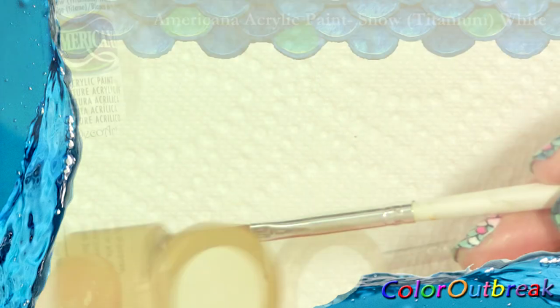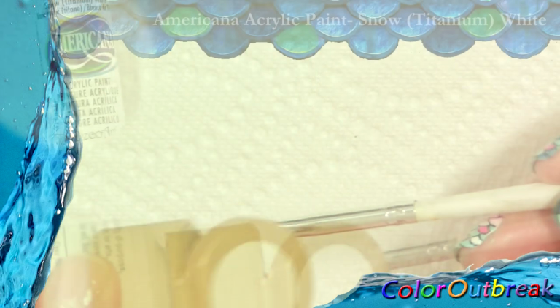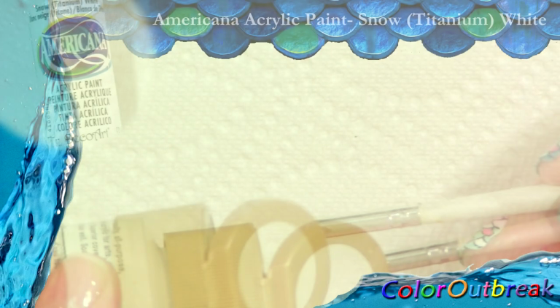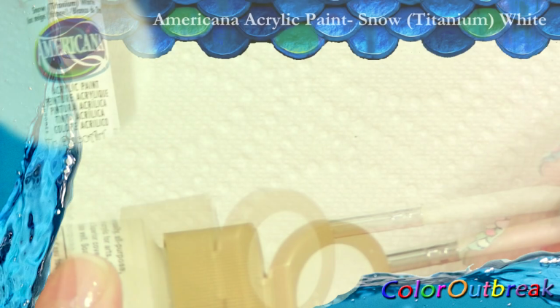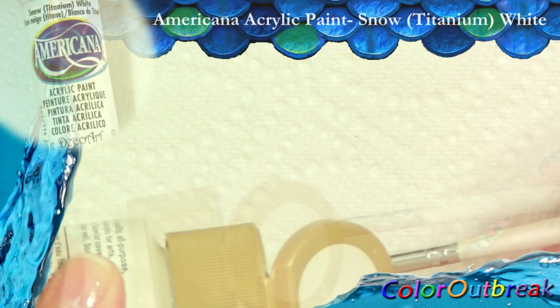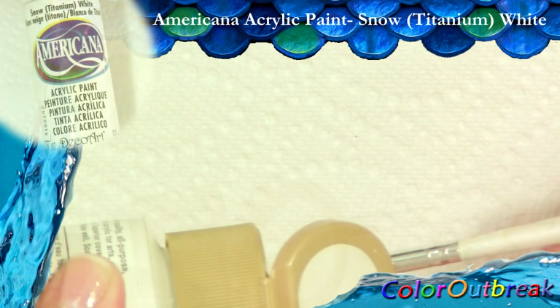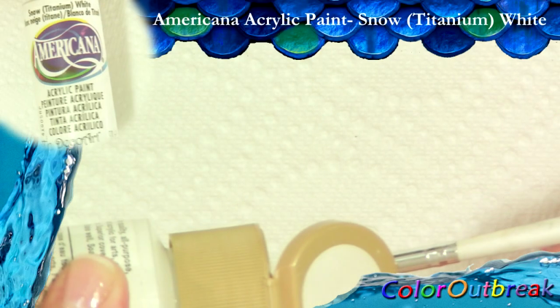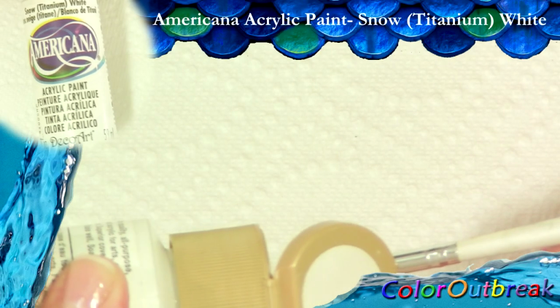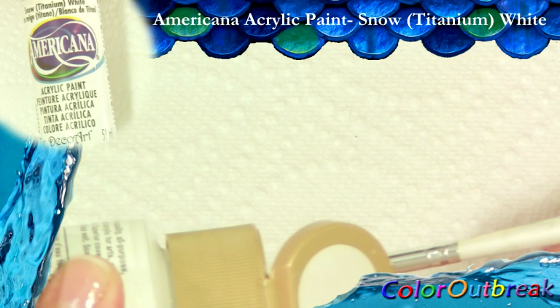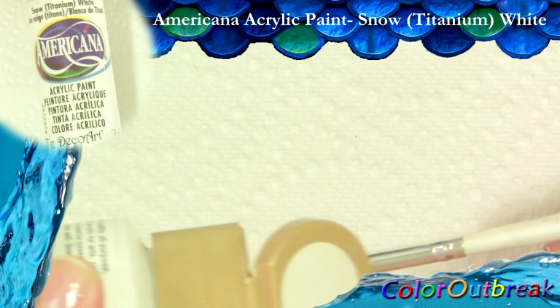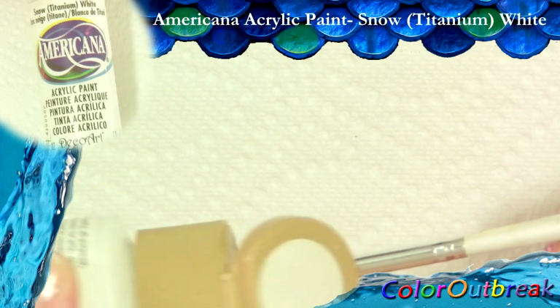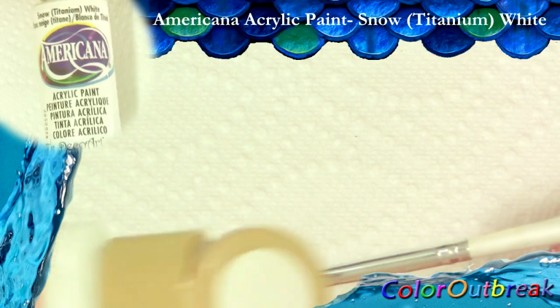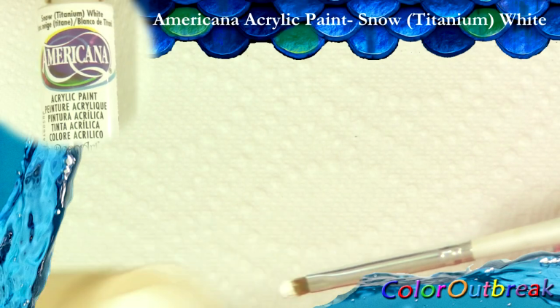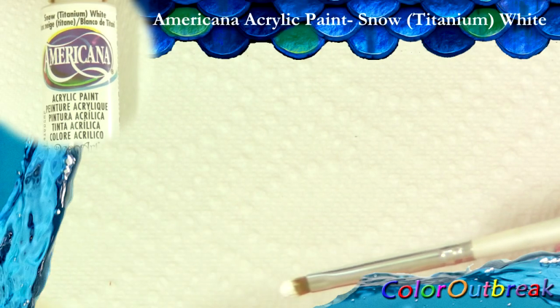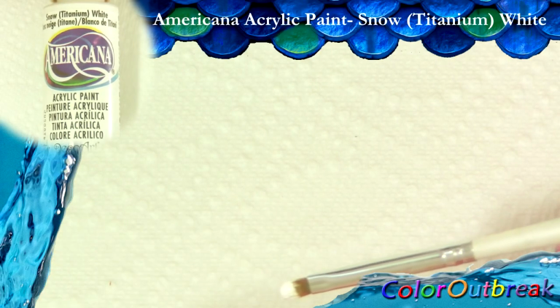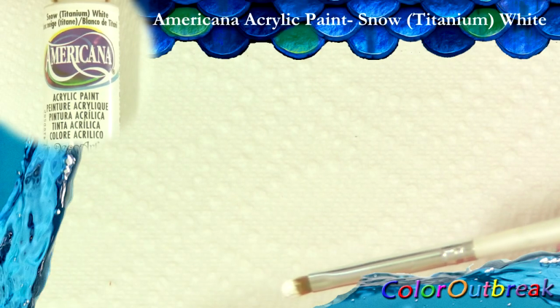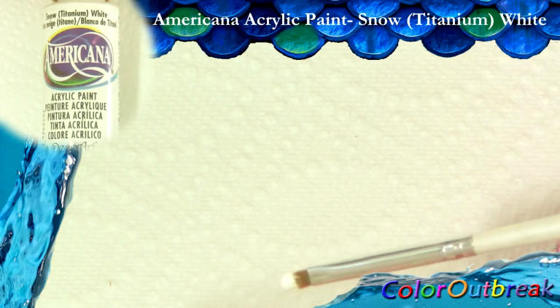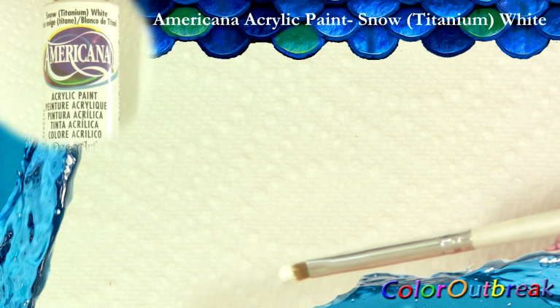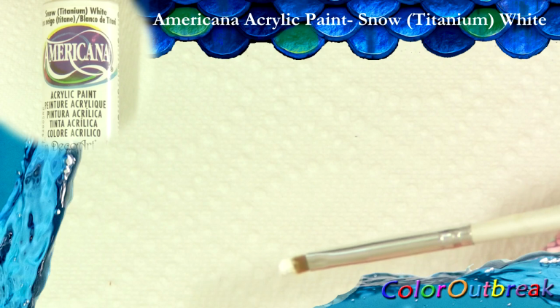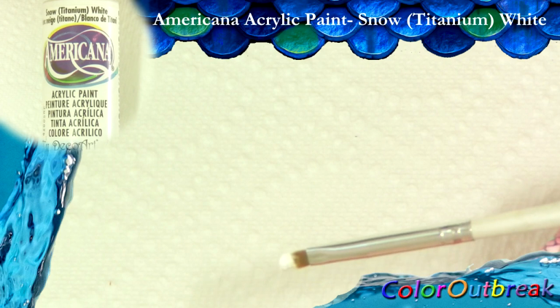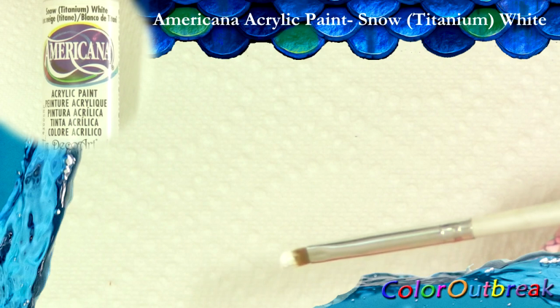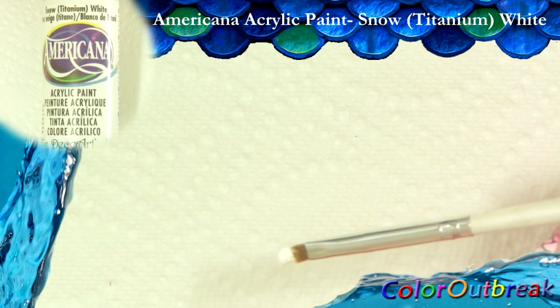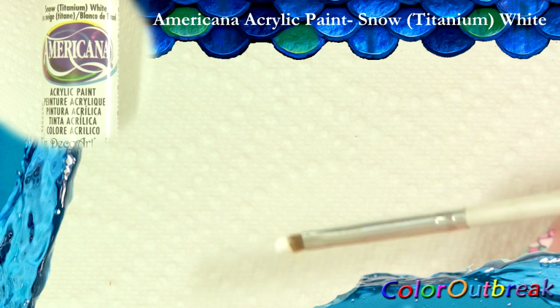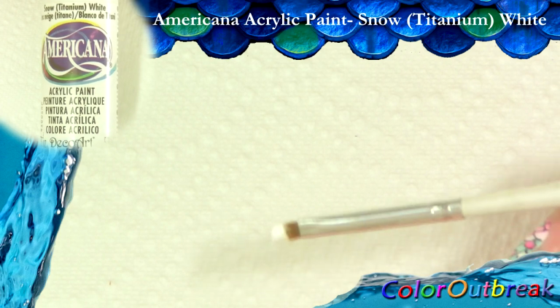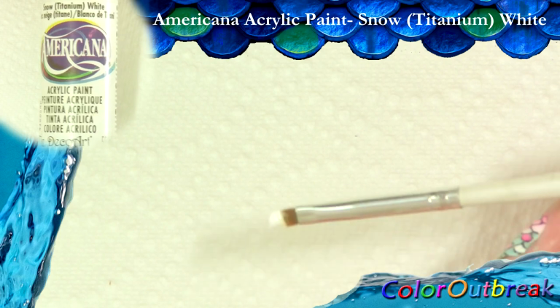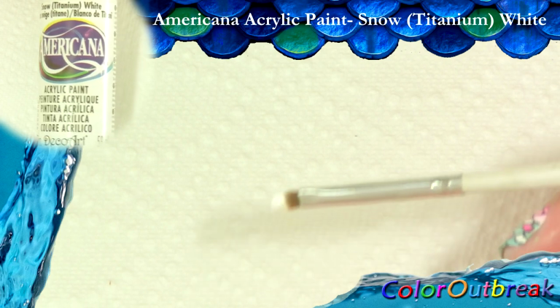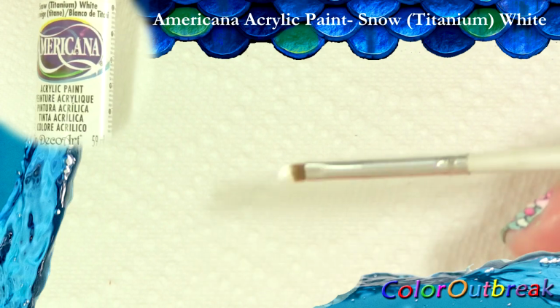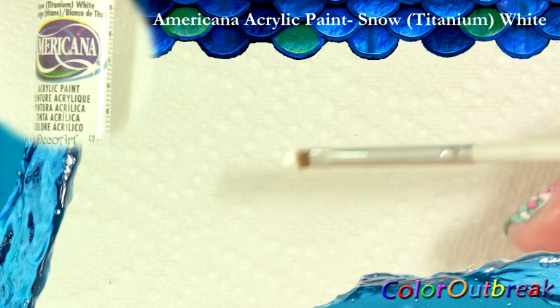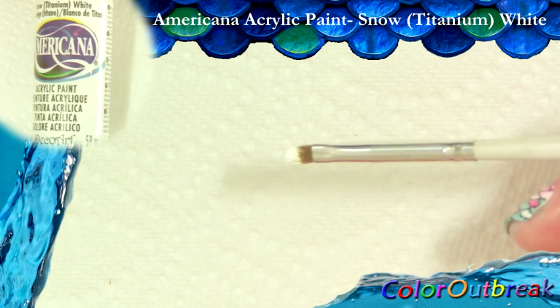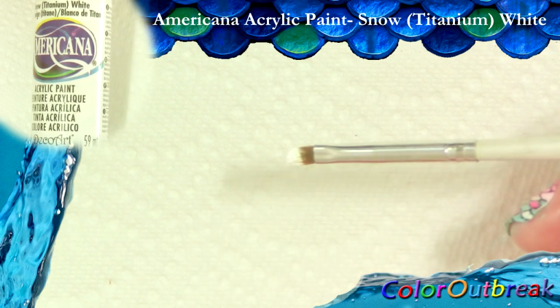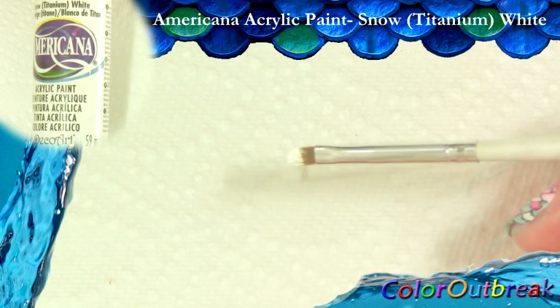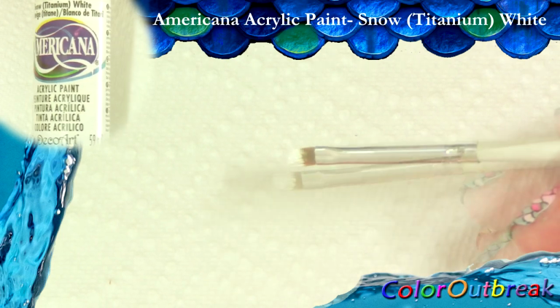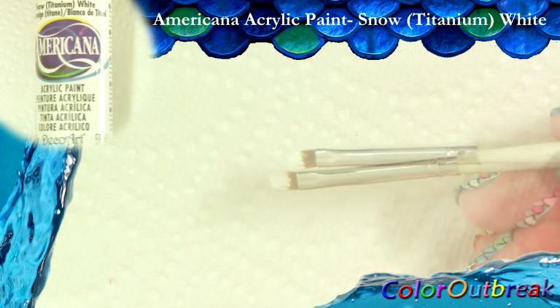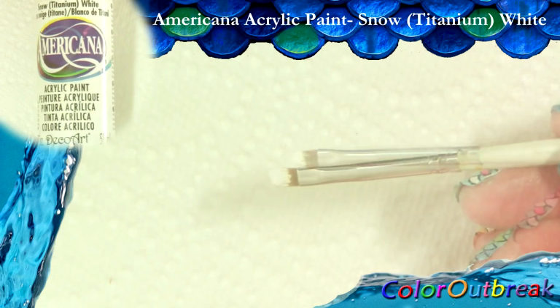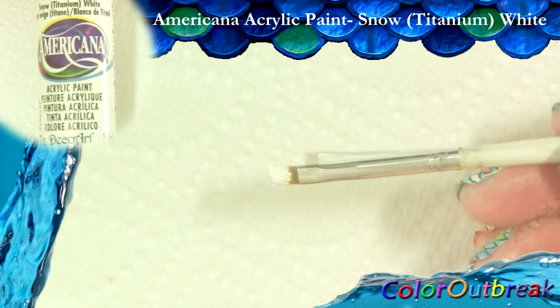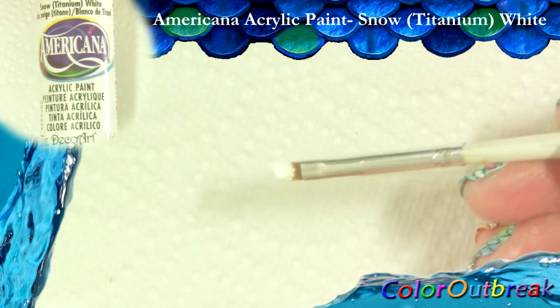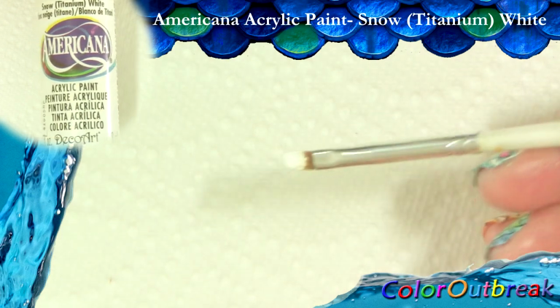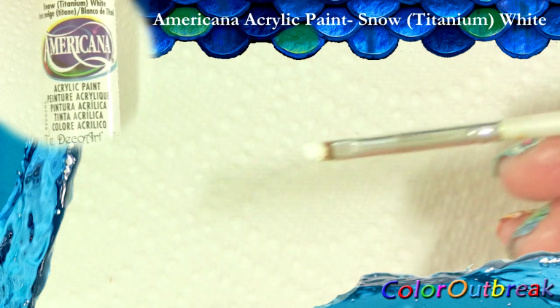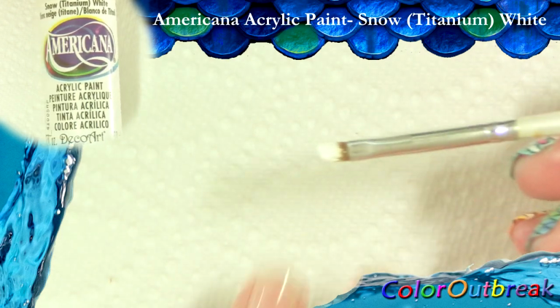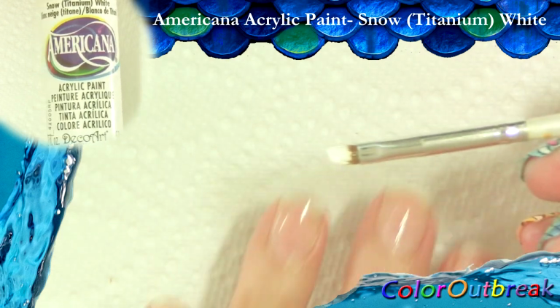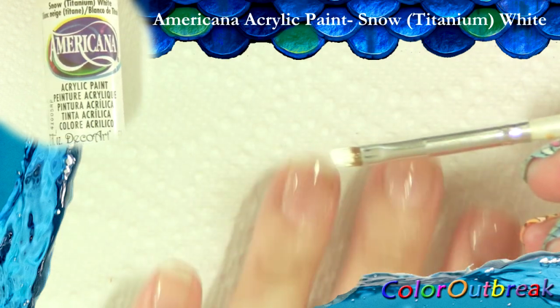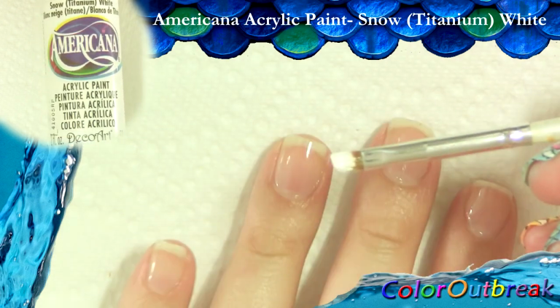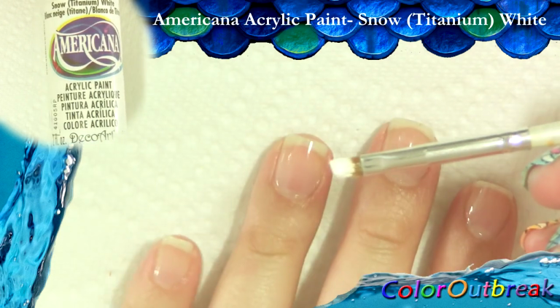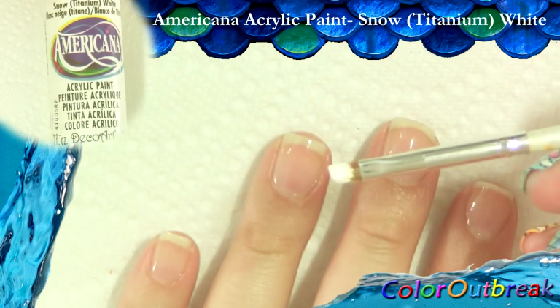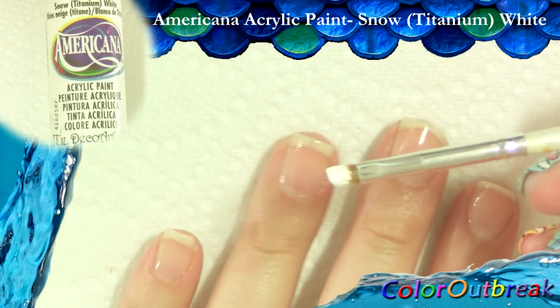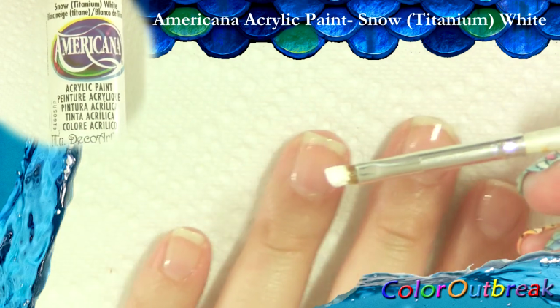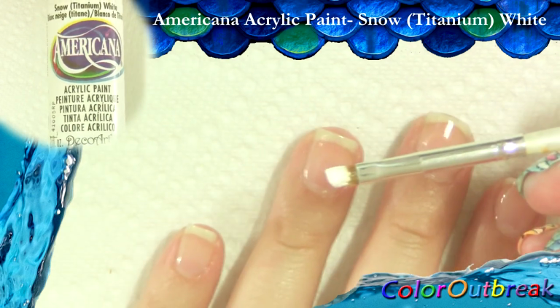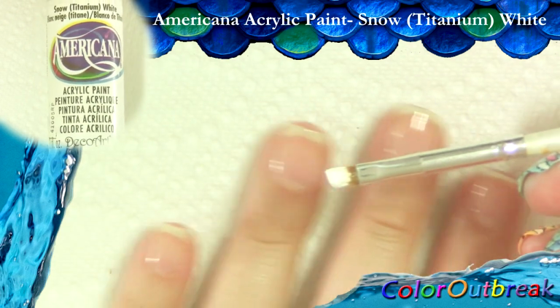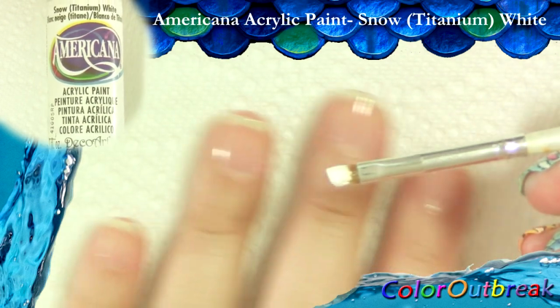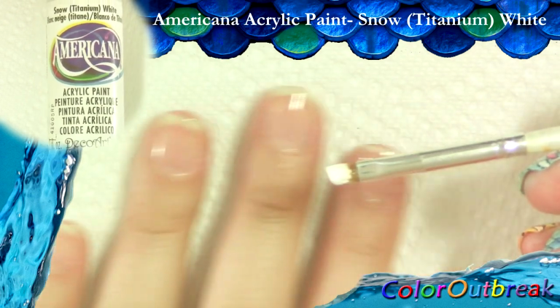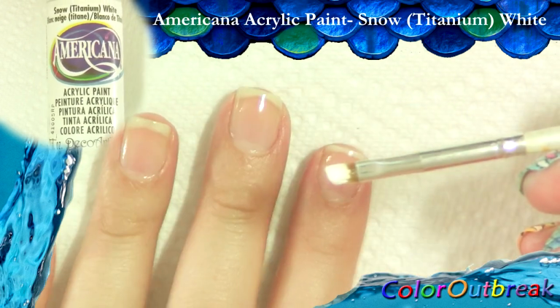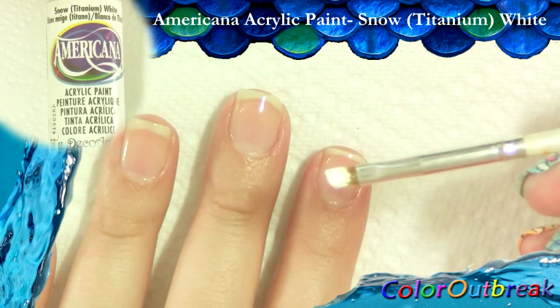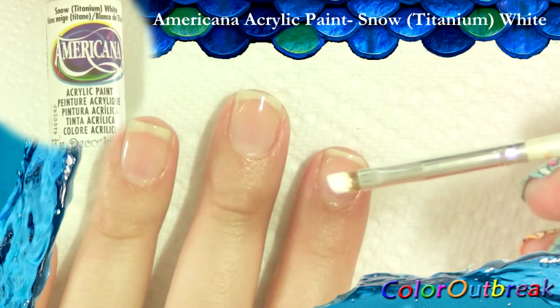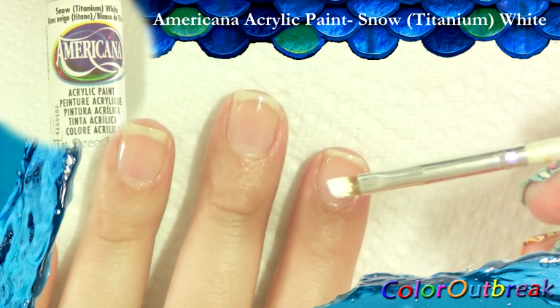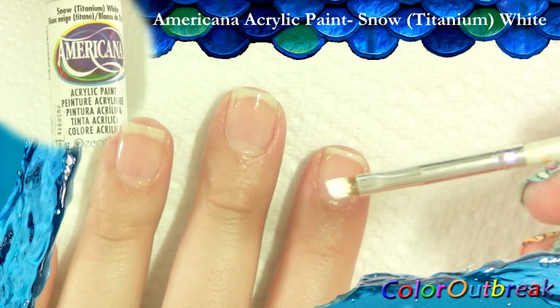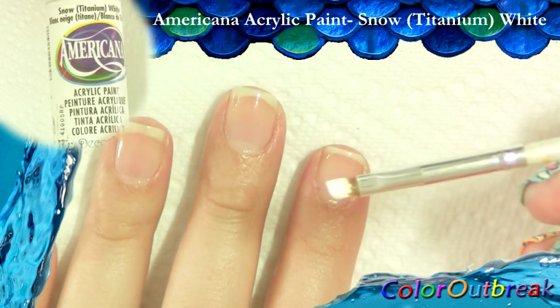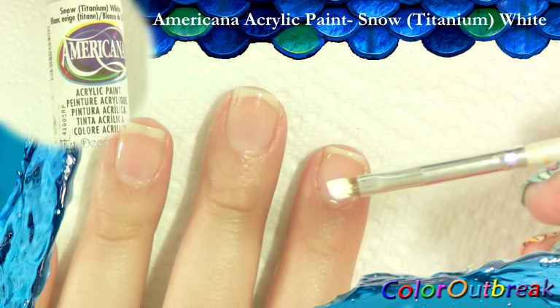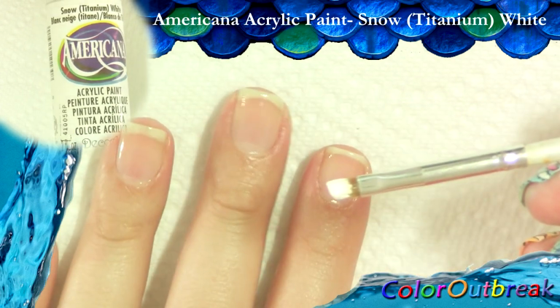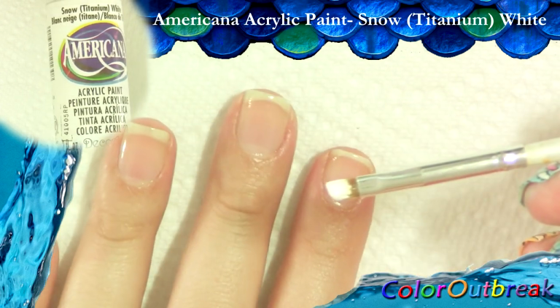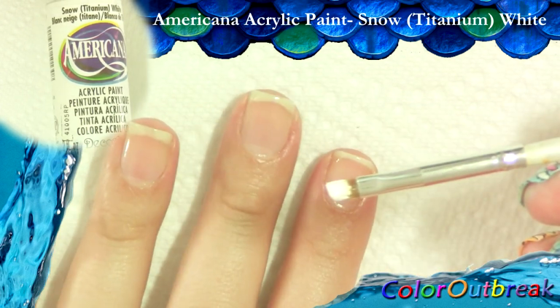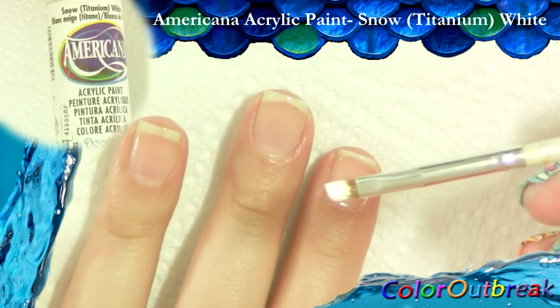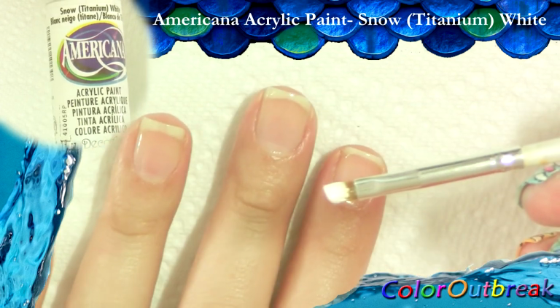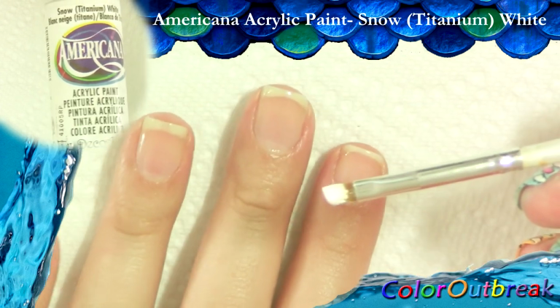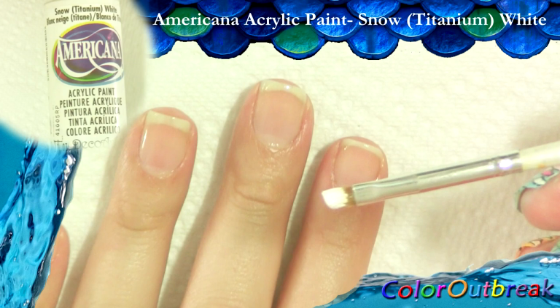The moisture helps dilute the acrylic paint a bit, making it easier to glide on the nail. Now I apply a small amount of white acrylic paint. I apply two to three coats to obtain a solid color.